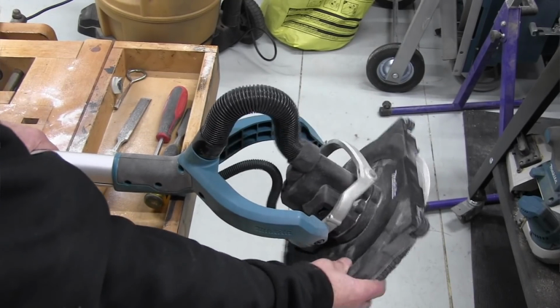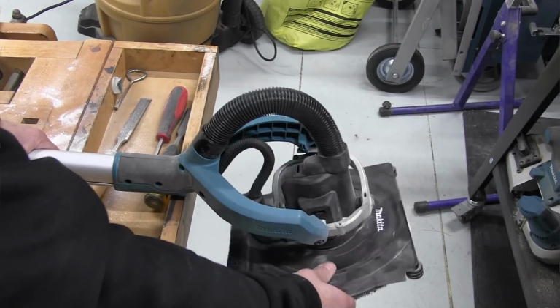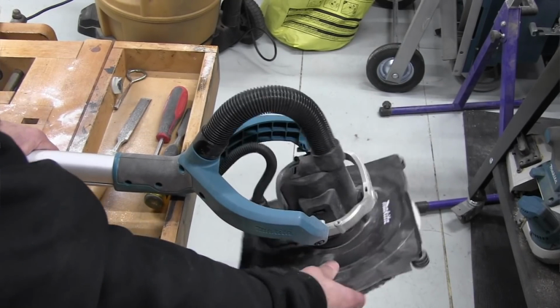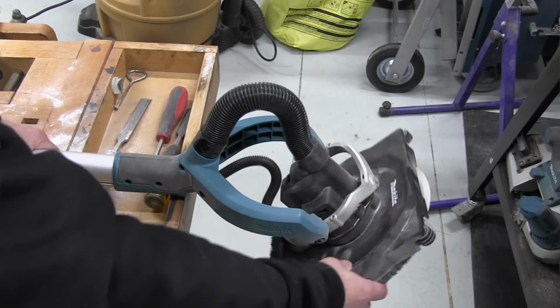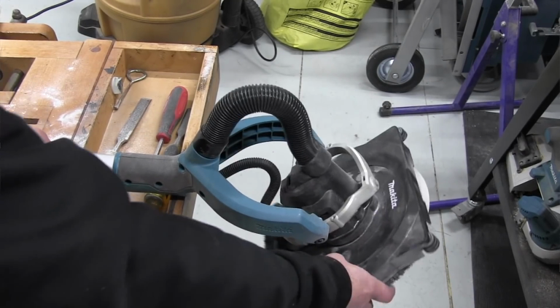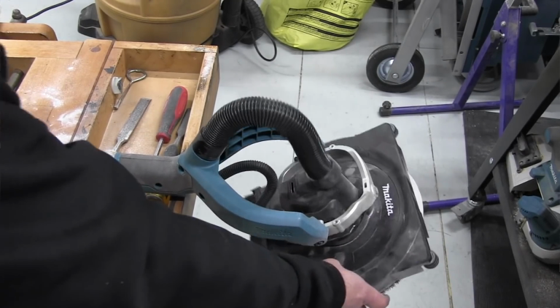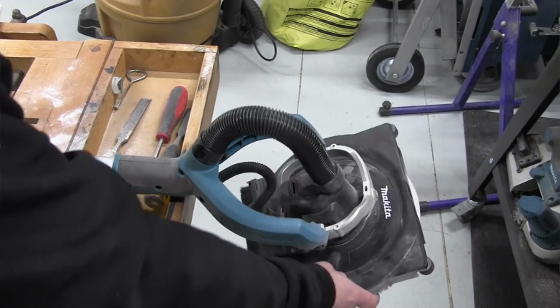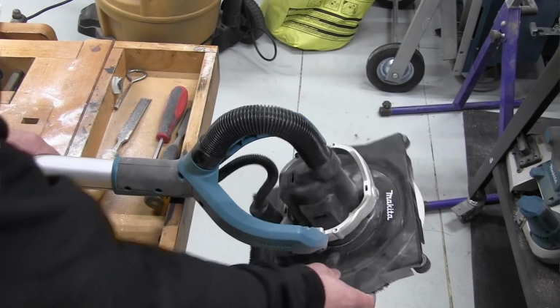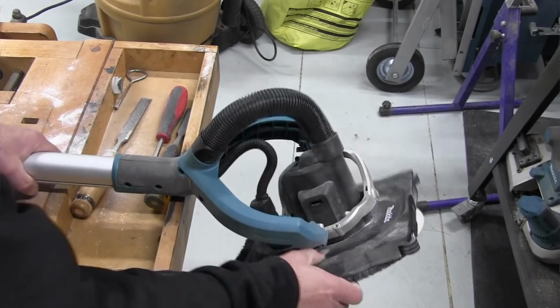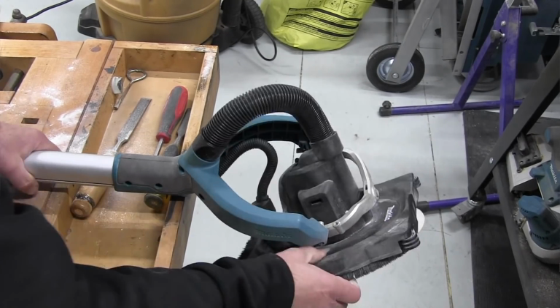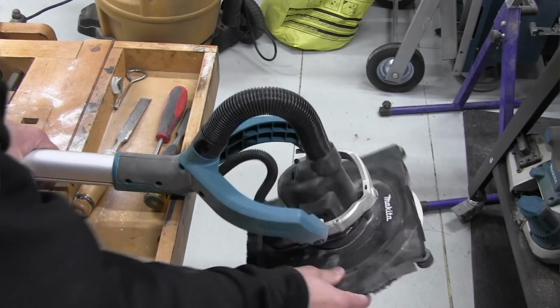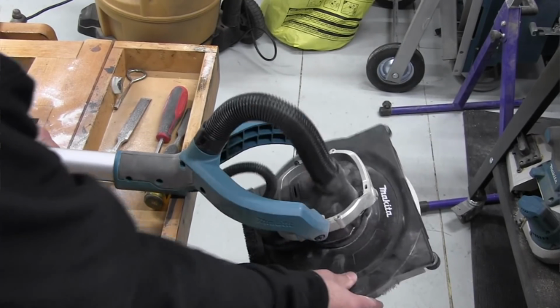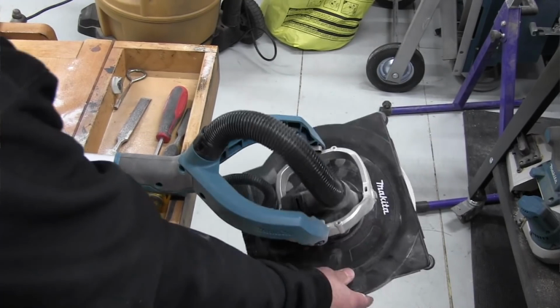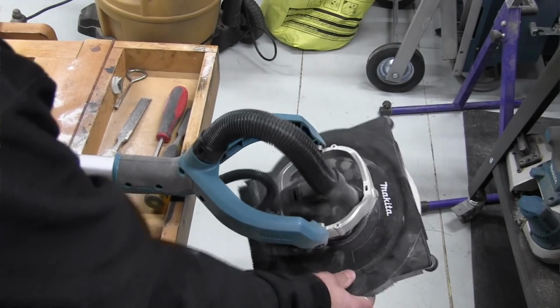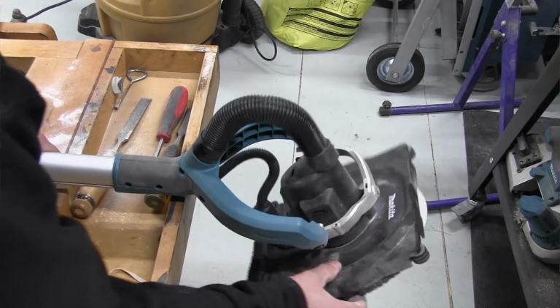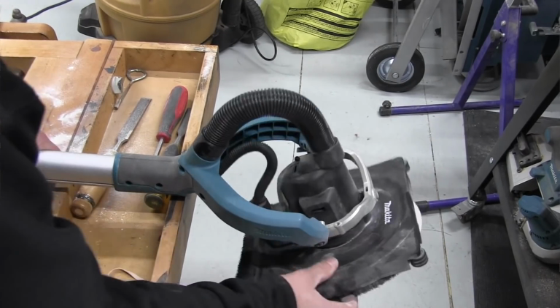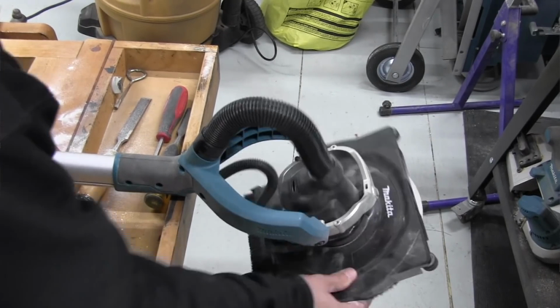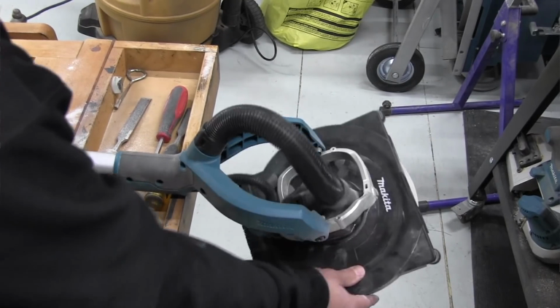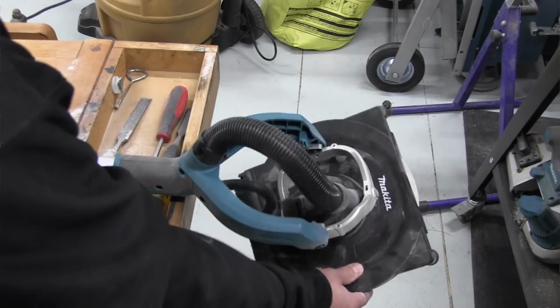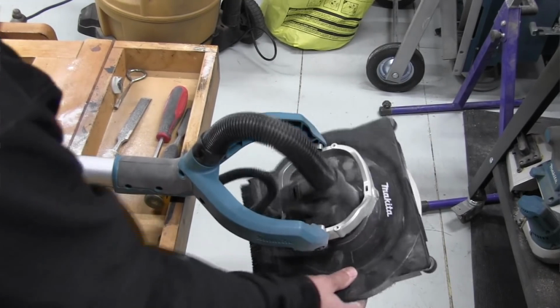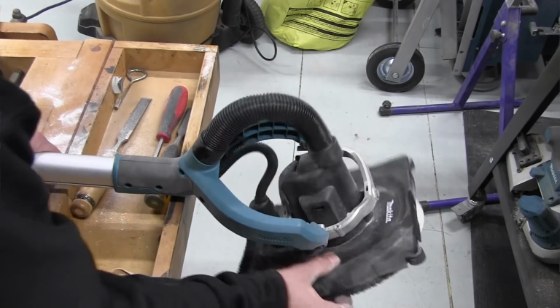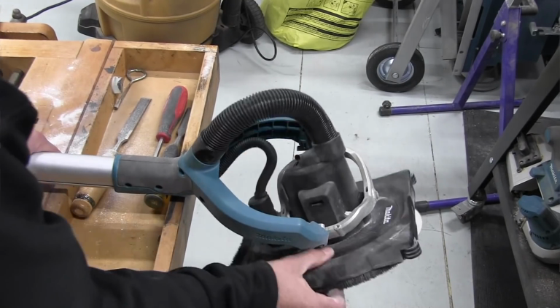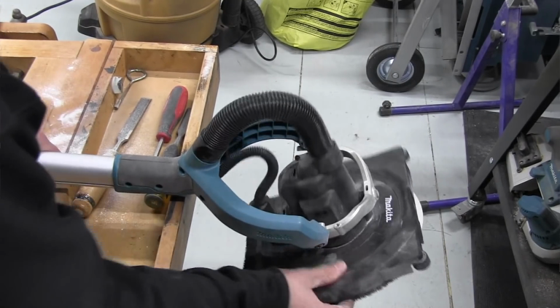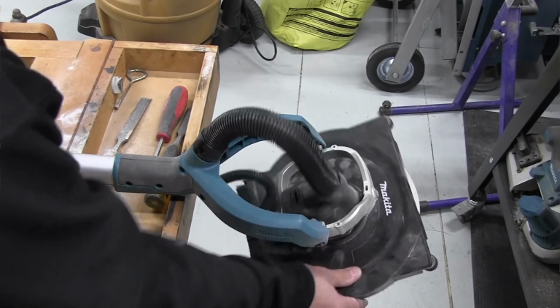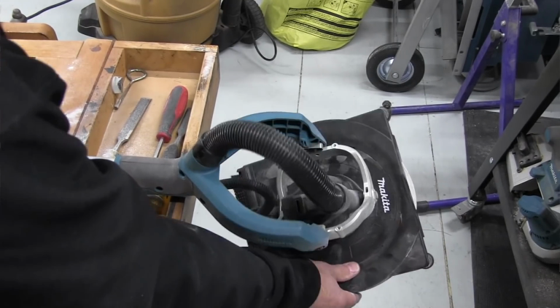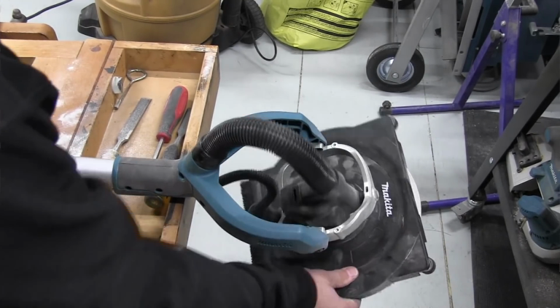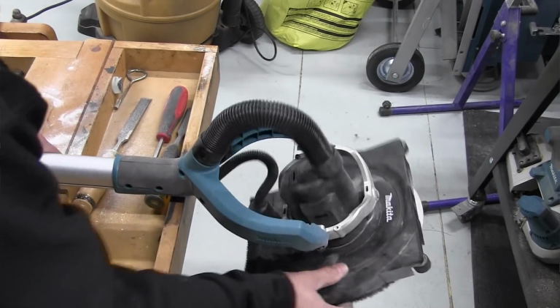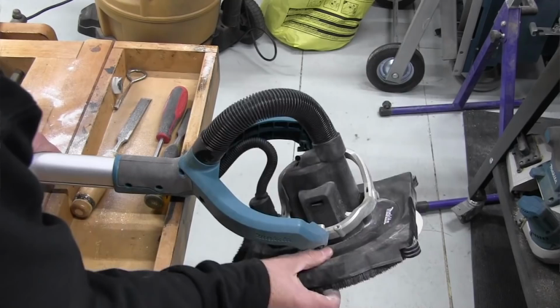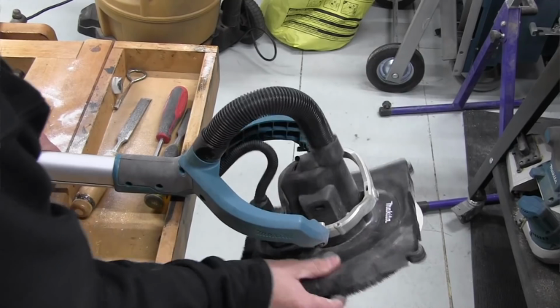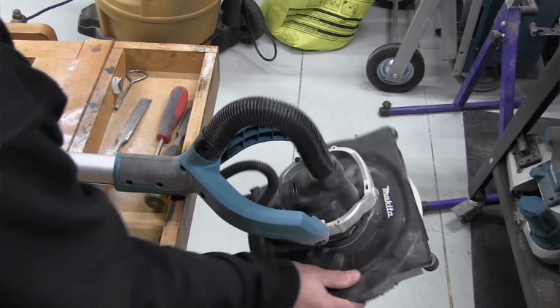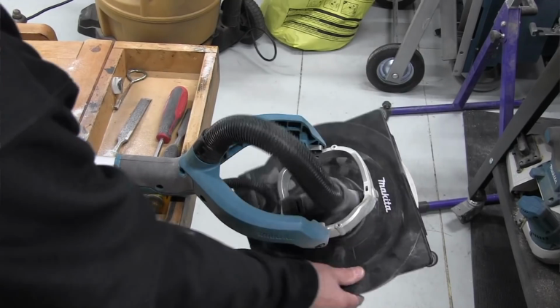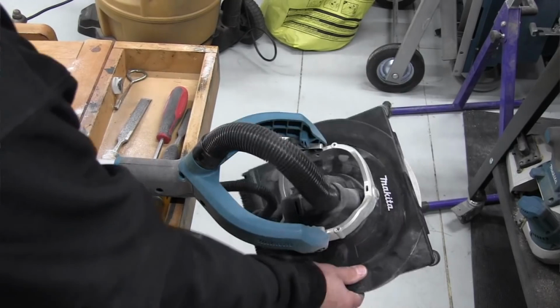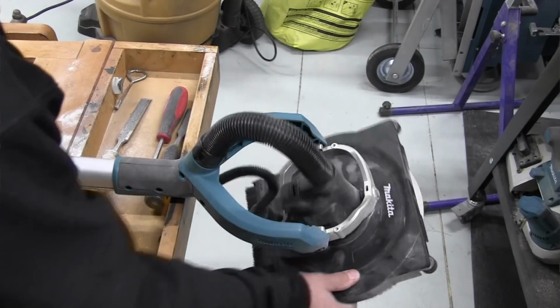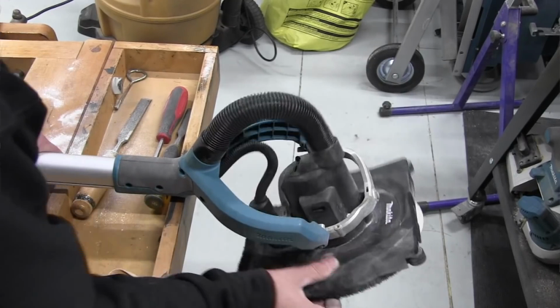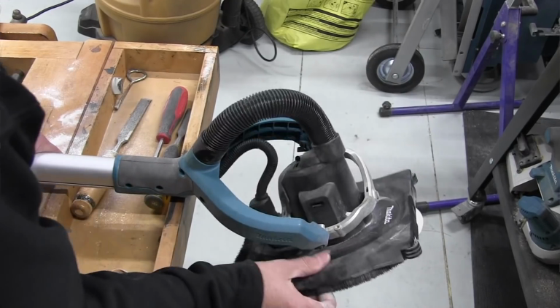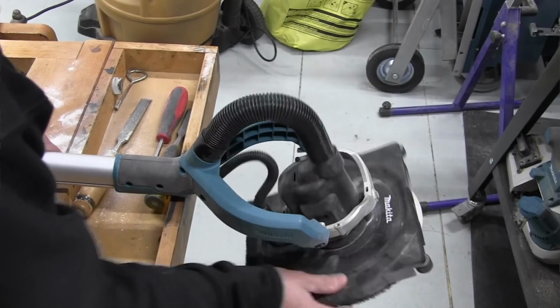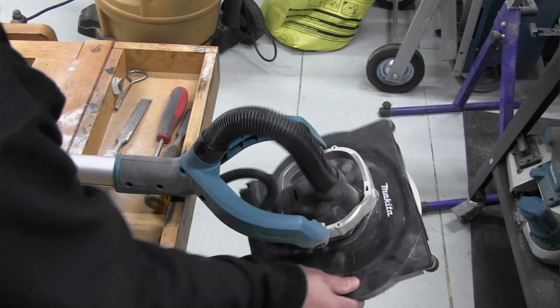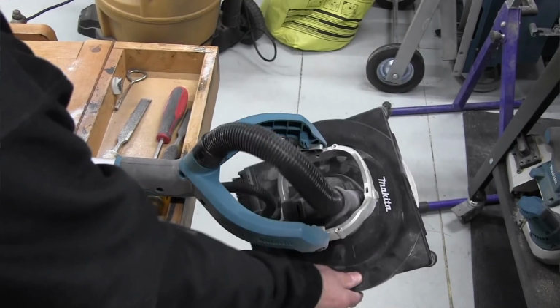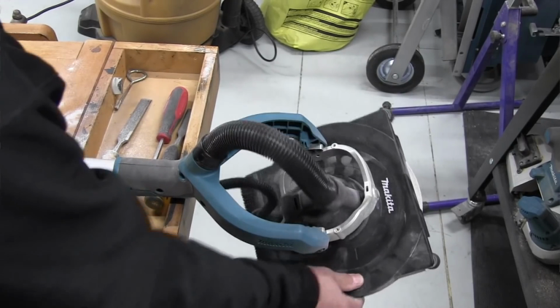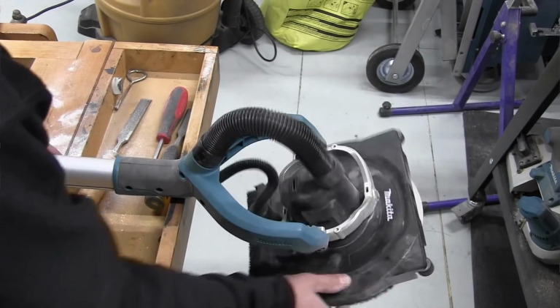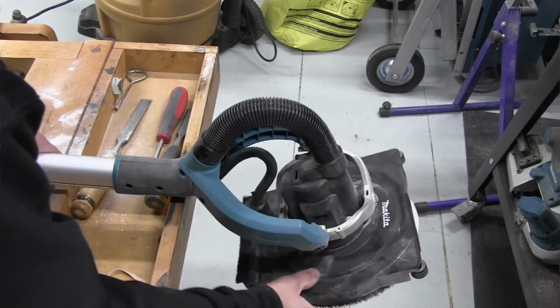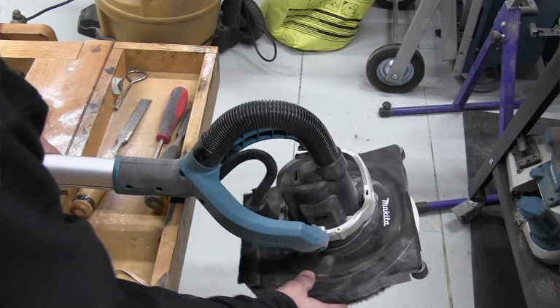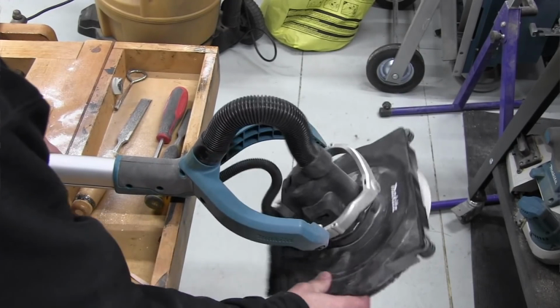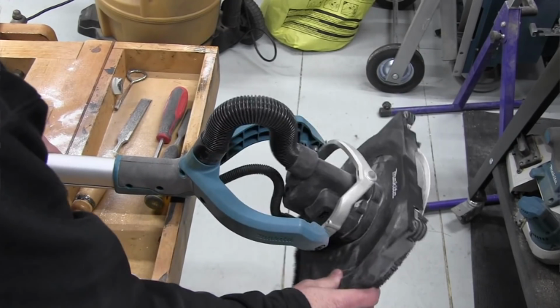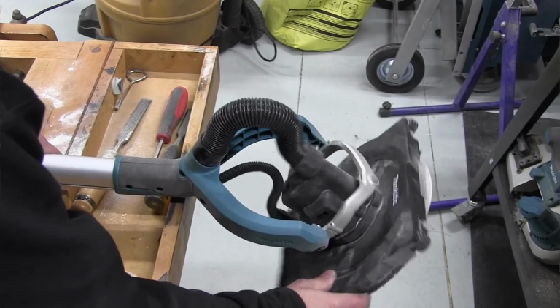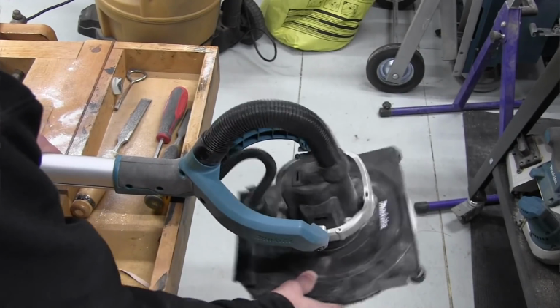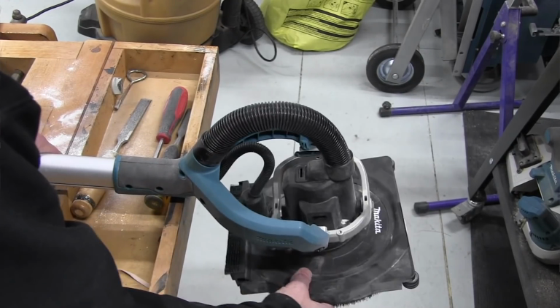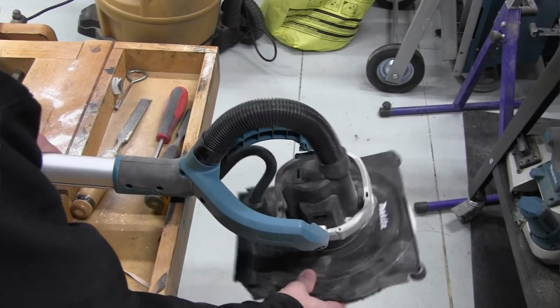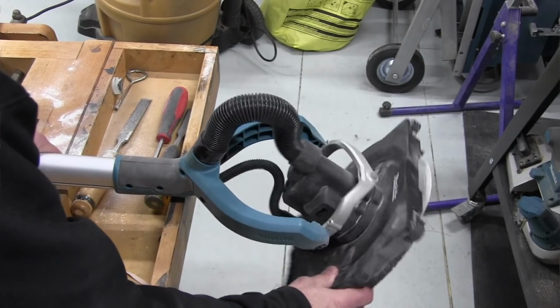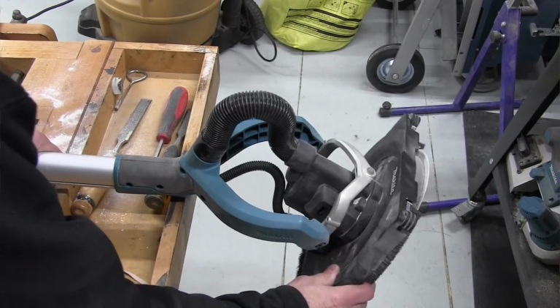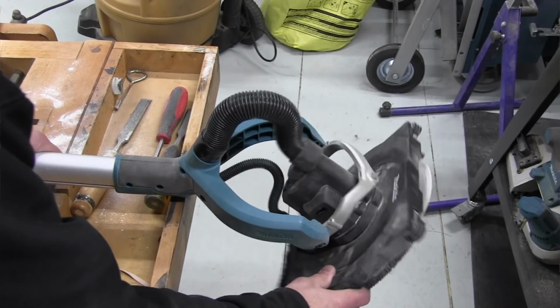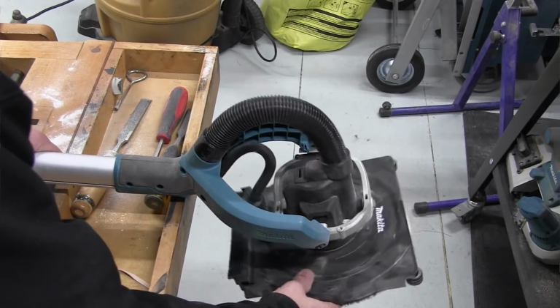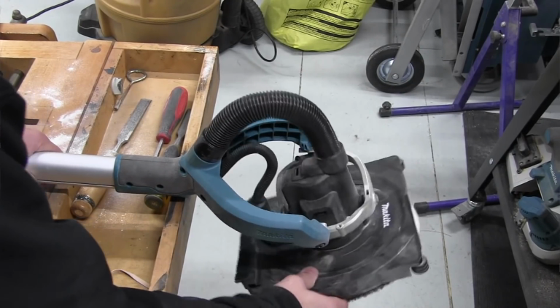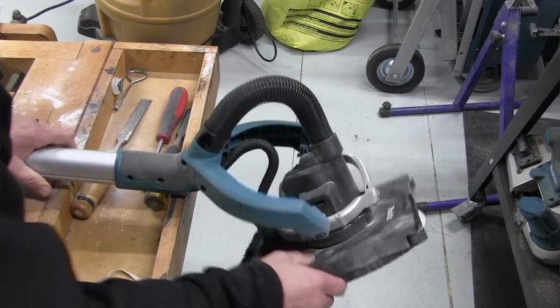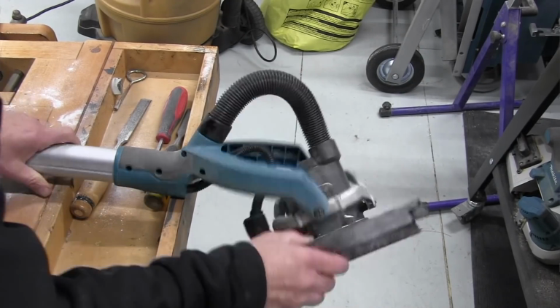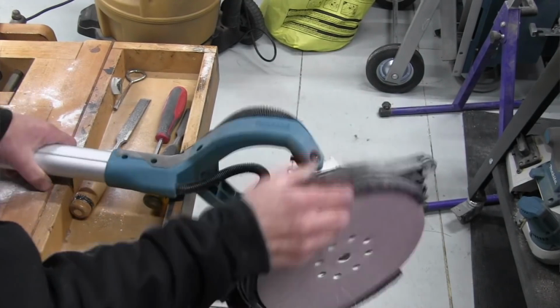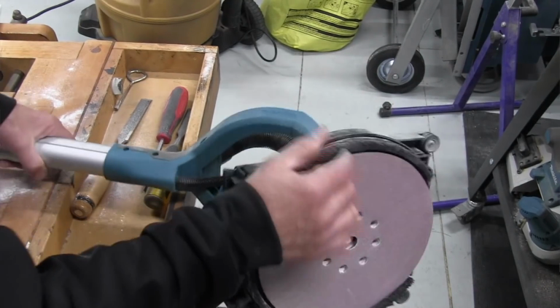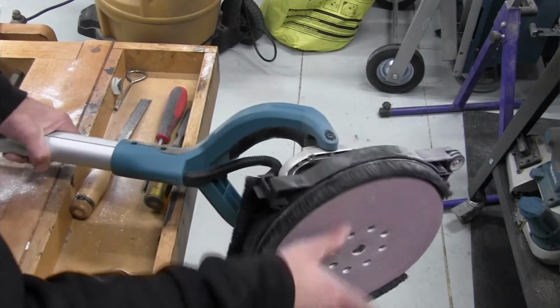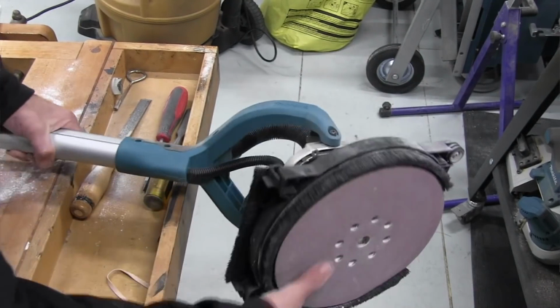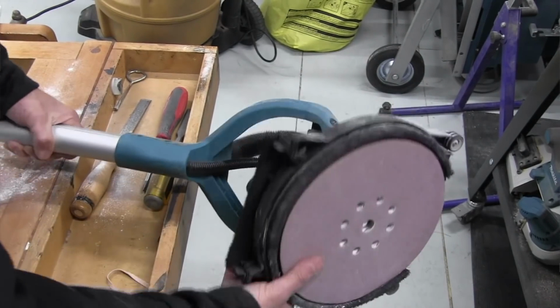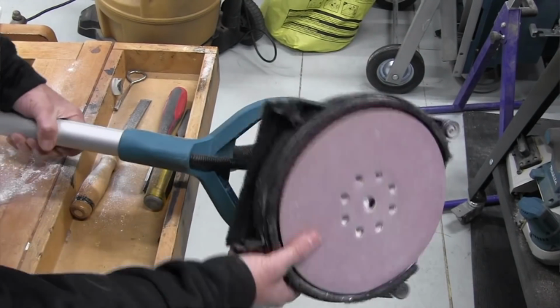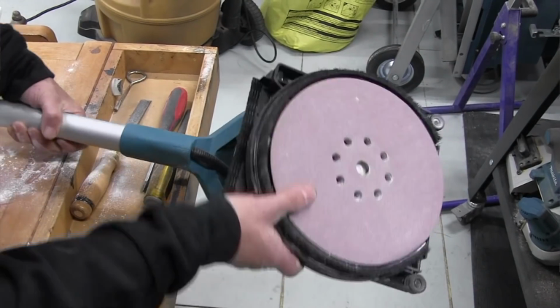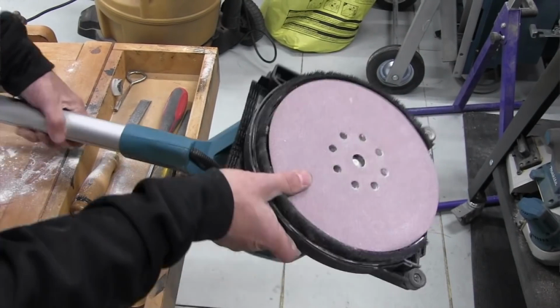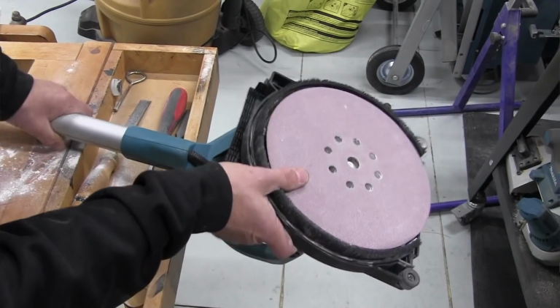As far as run time, the sander is rated for 35 minutes of run time with 120 grit paper and a 5 amp hour battery.